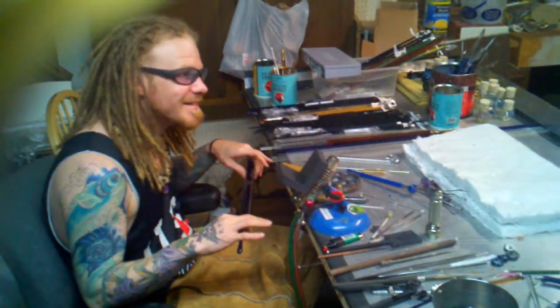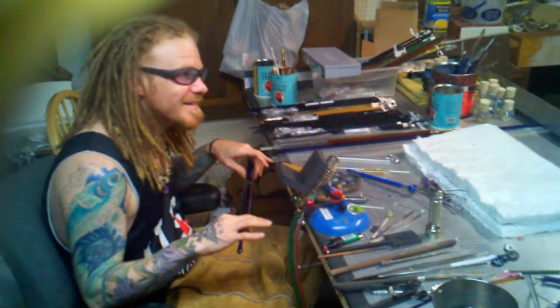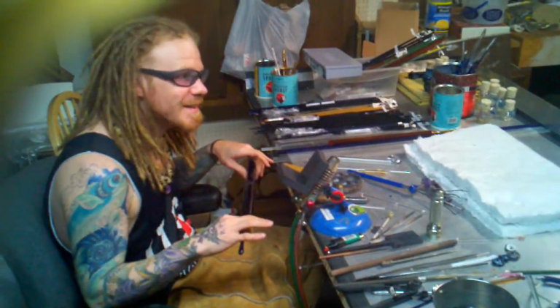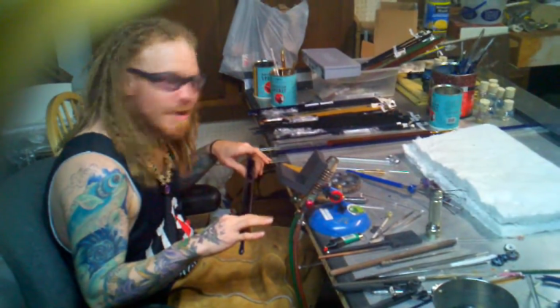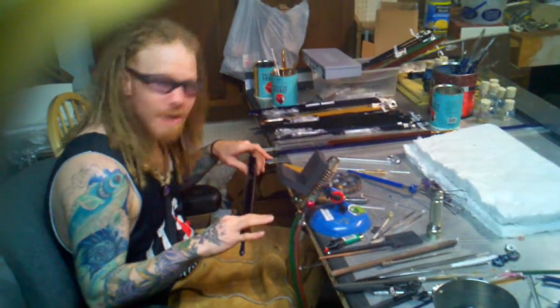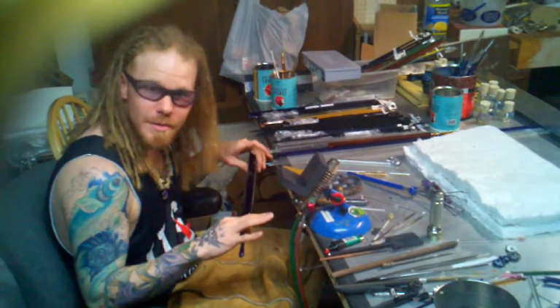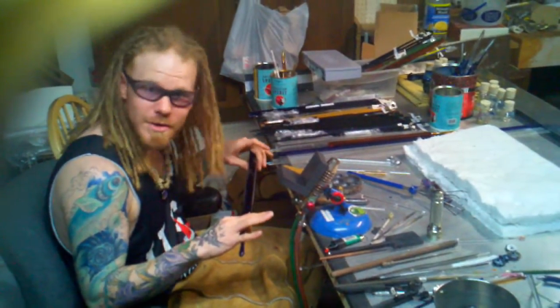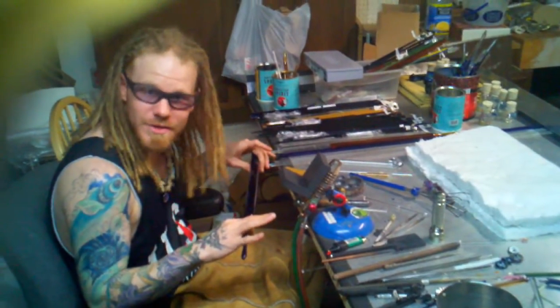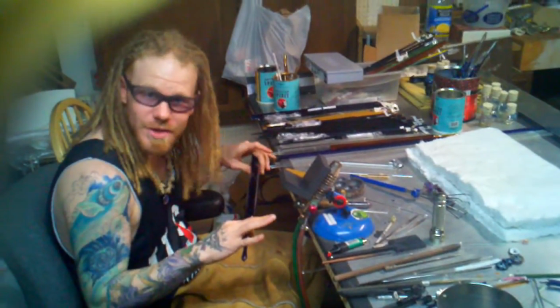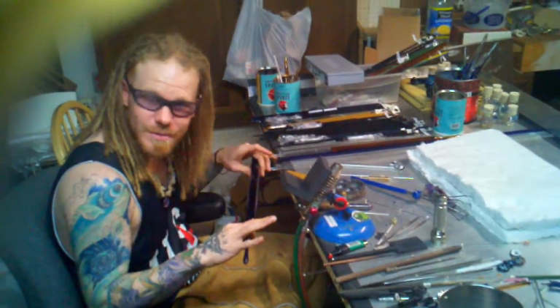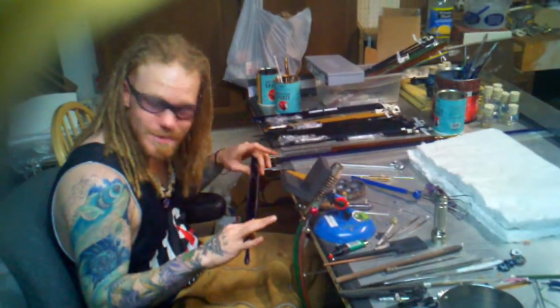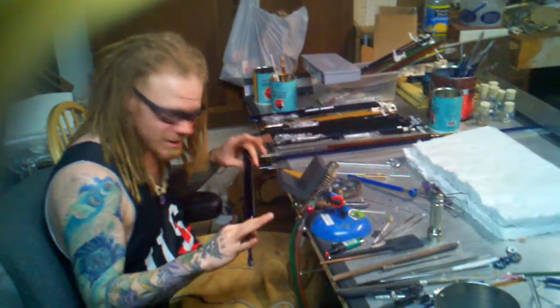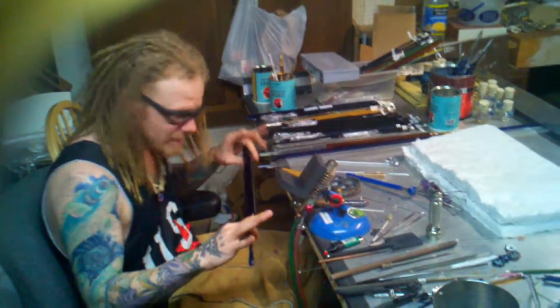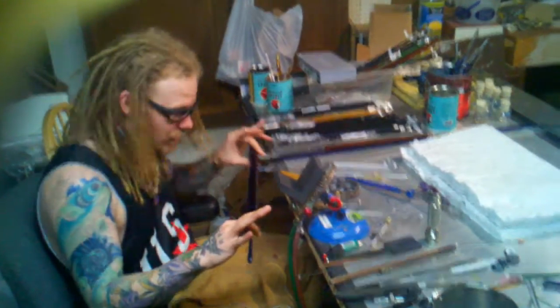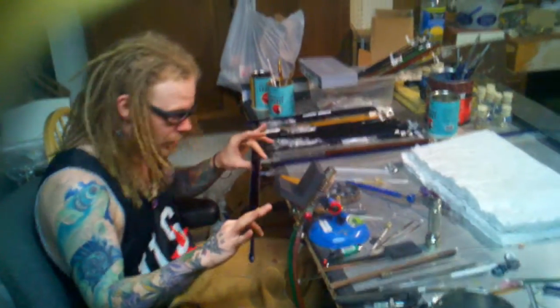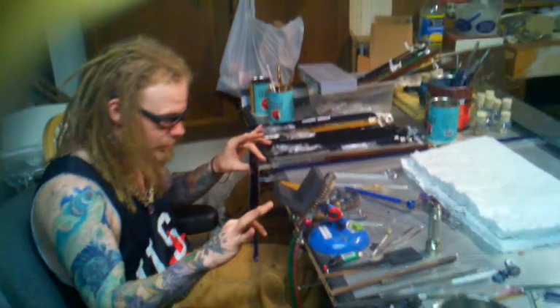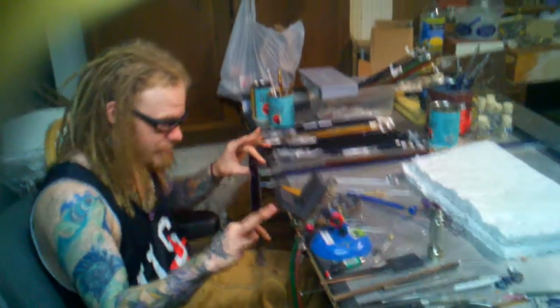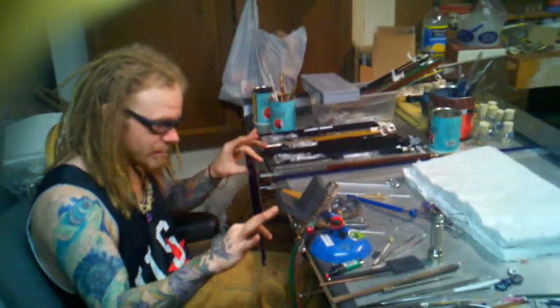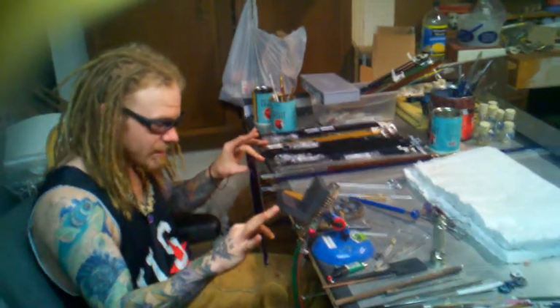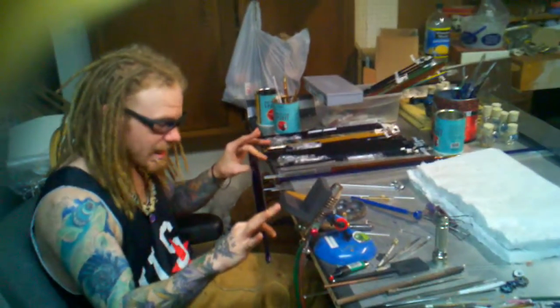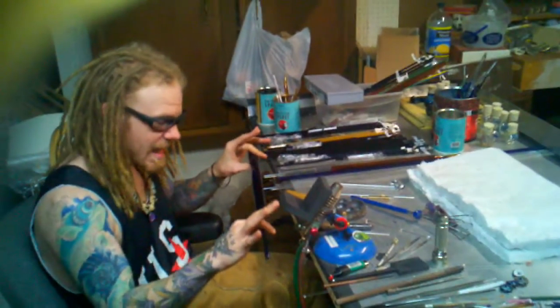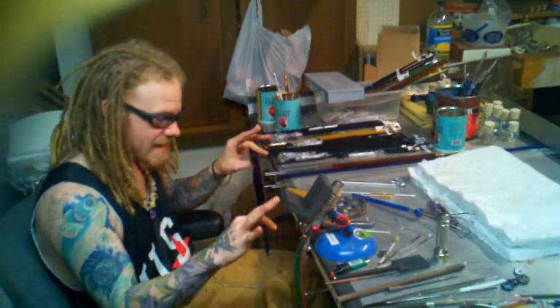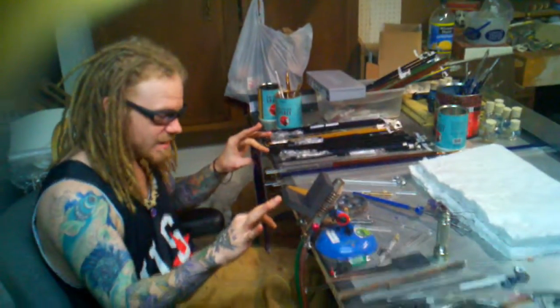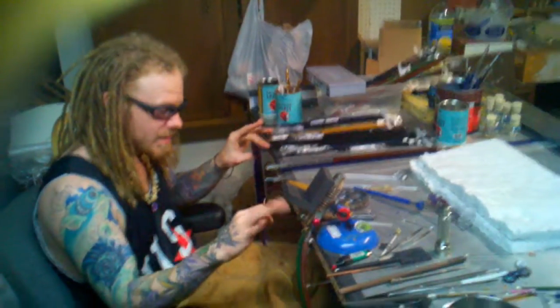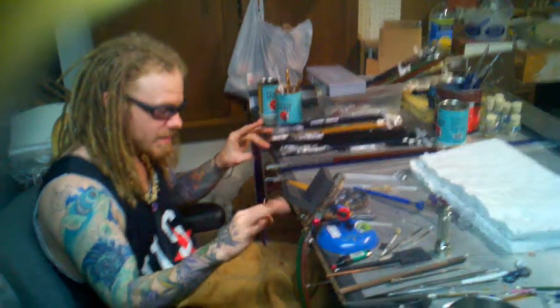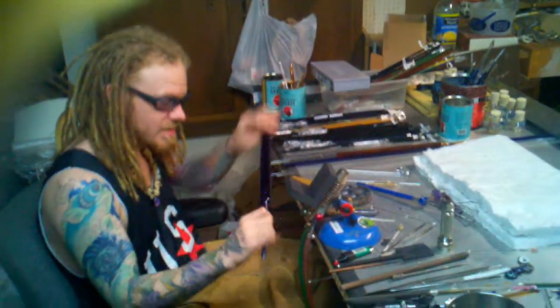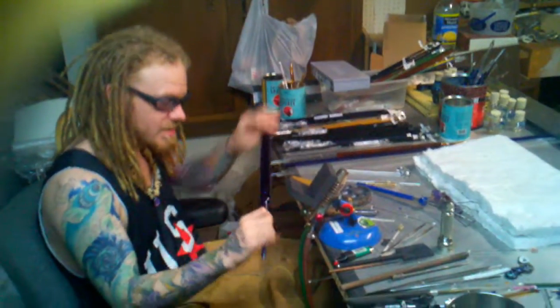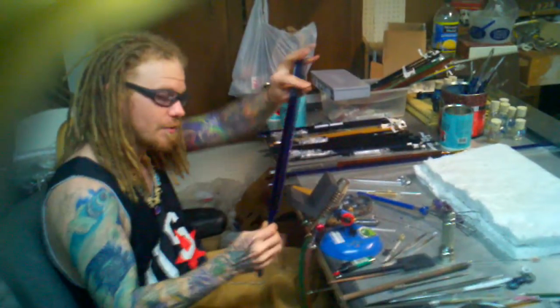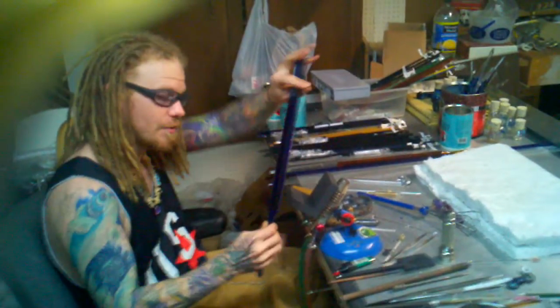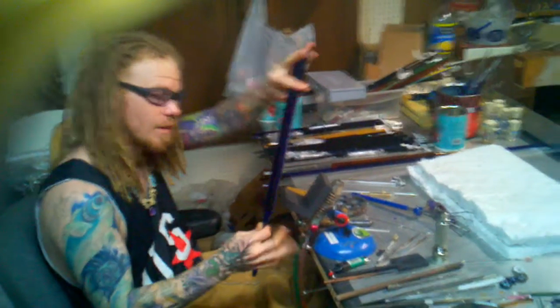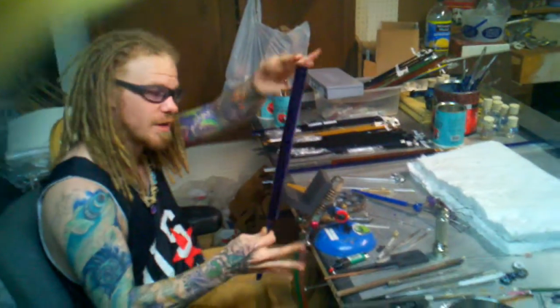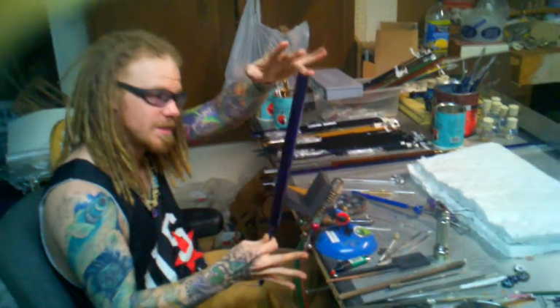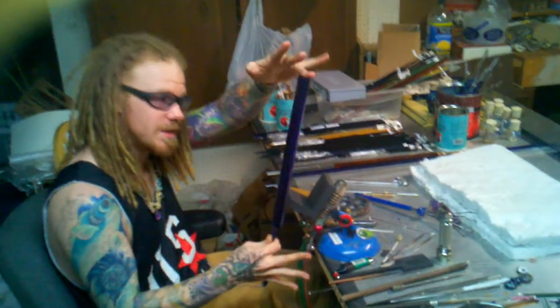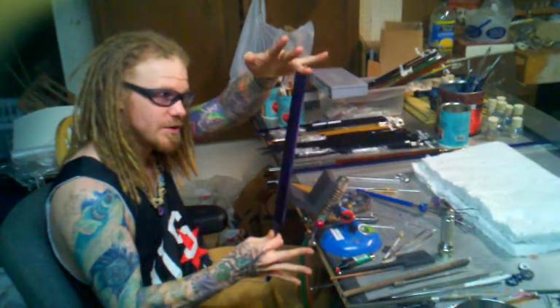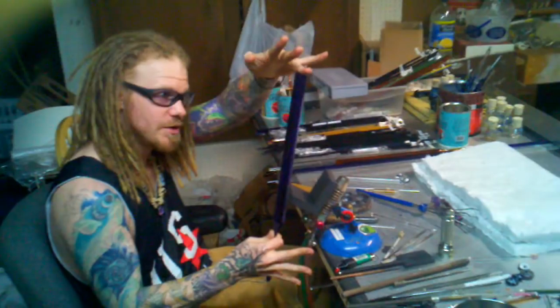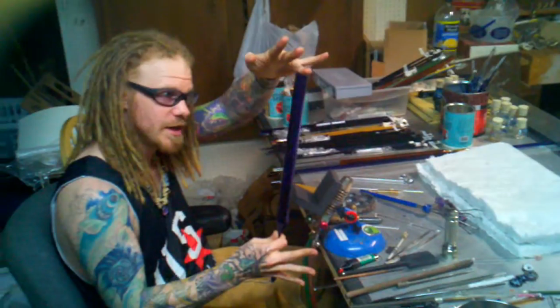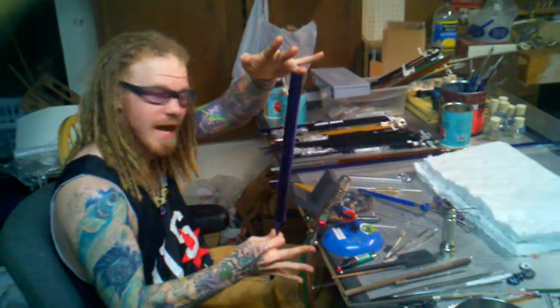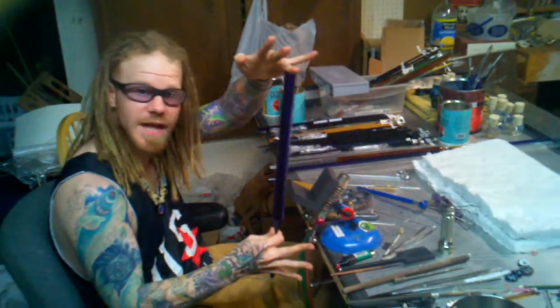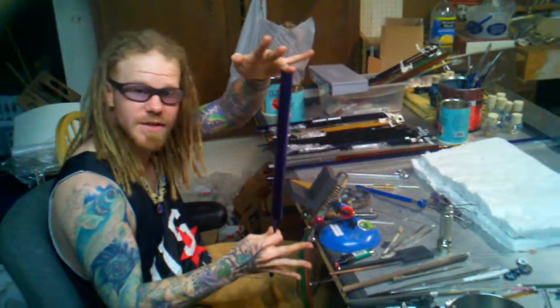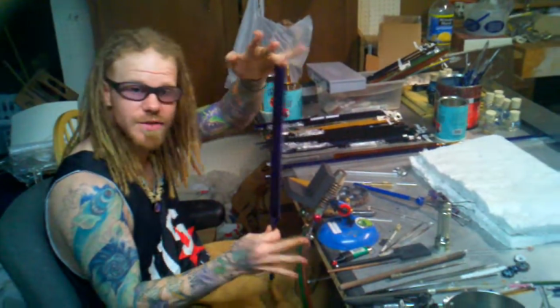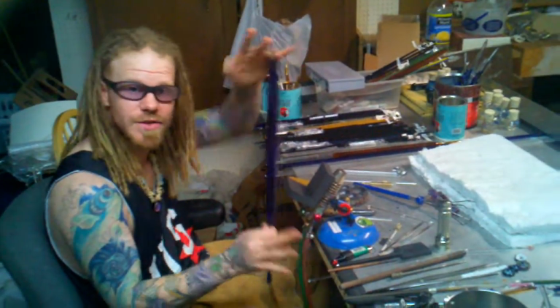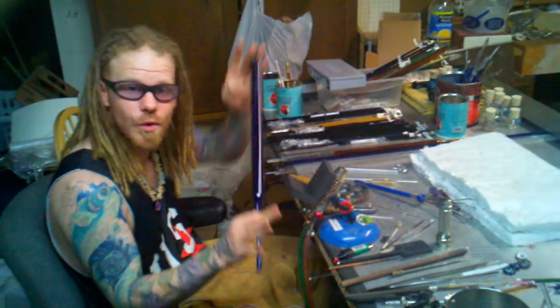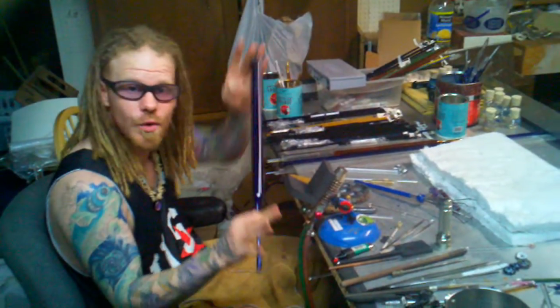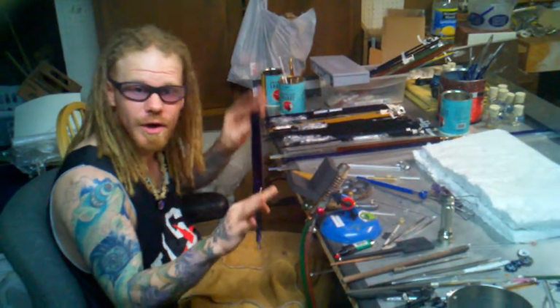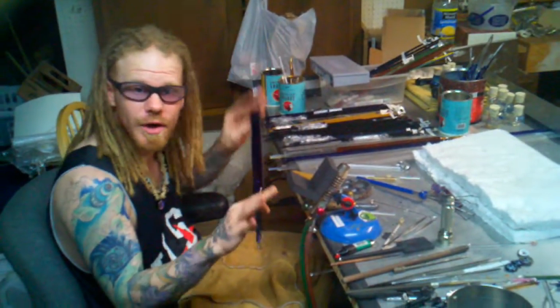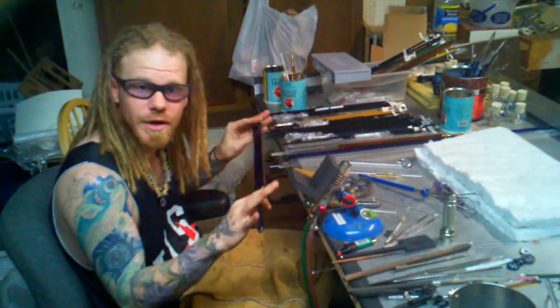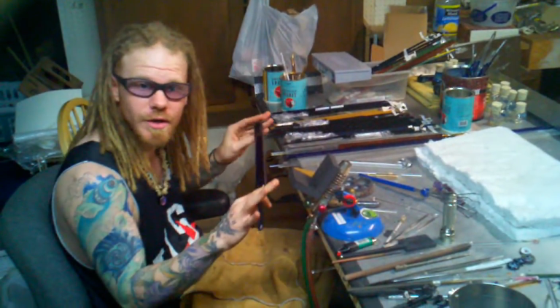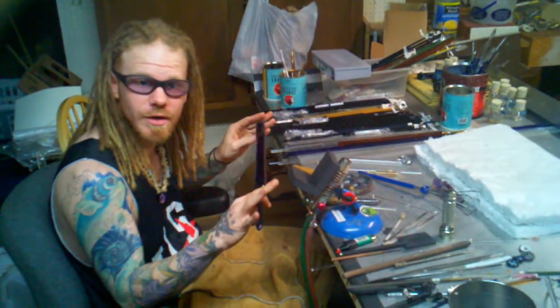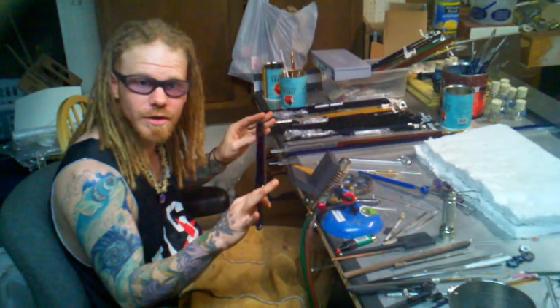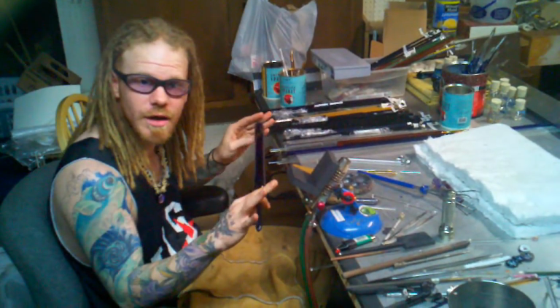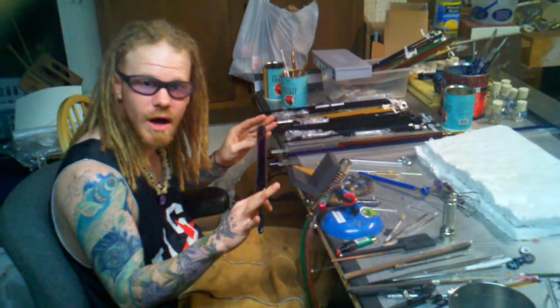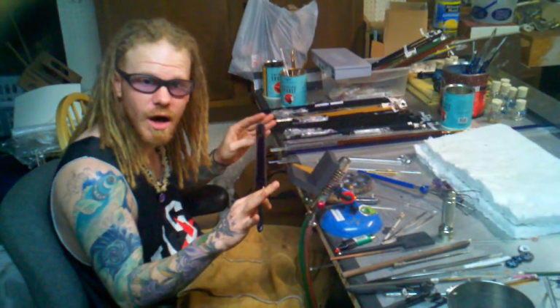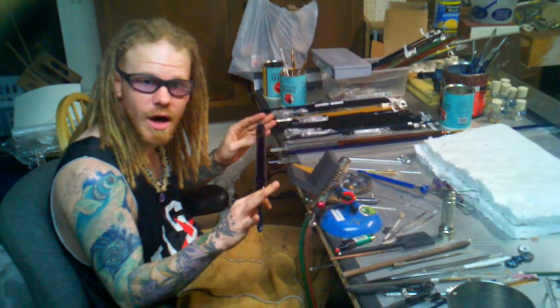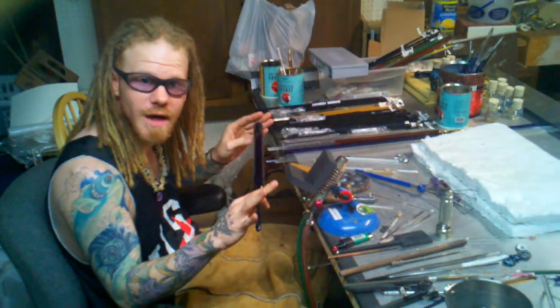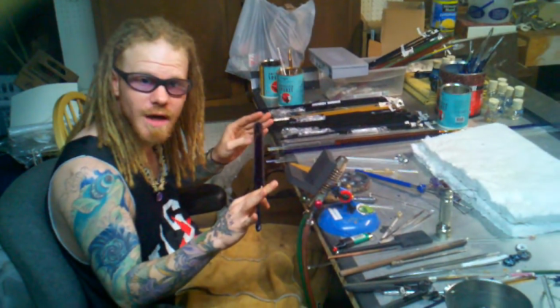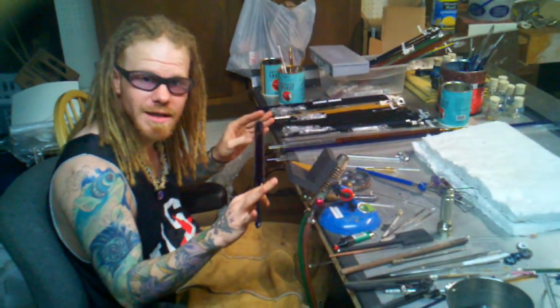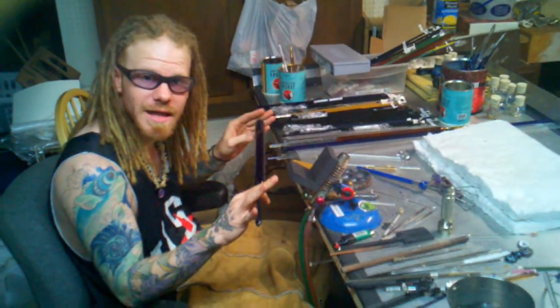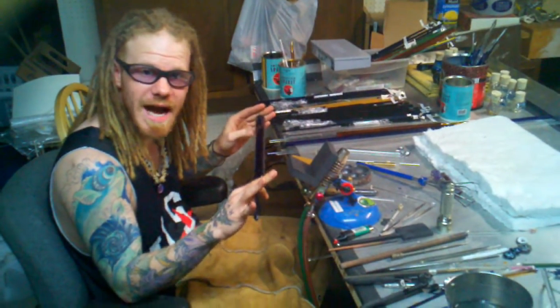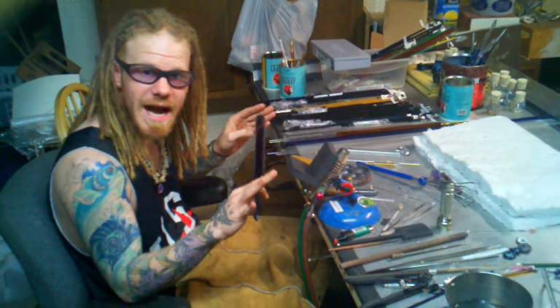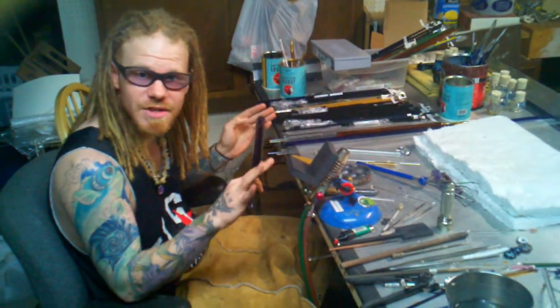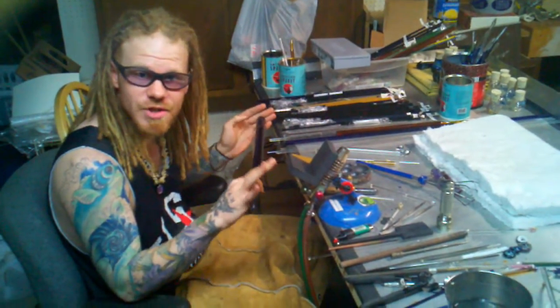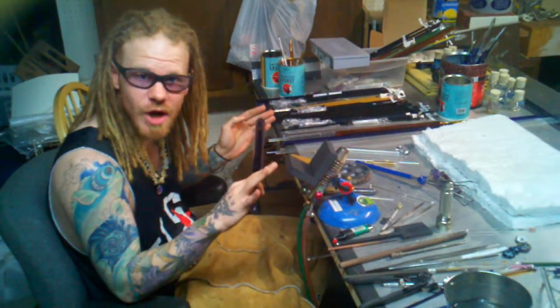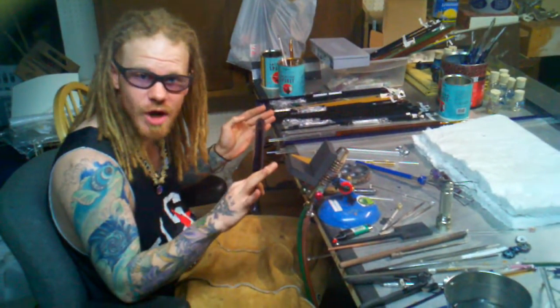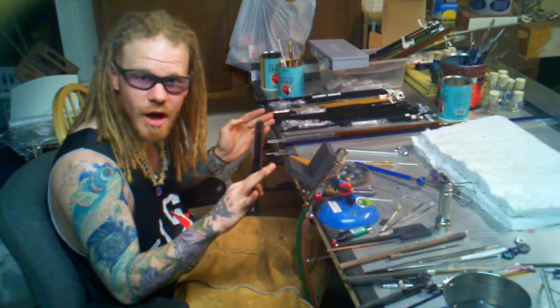What up YouTubers, Double O Rooster Glass here. Today we're going to be doing a tutorial on glass jars.